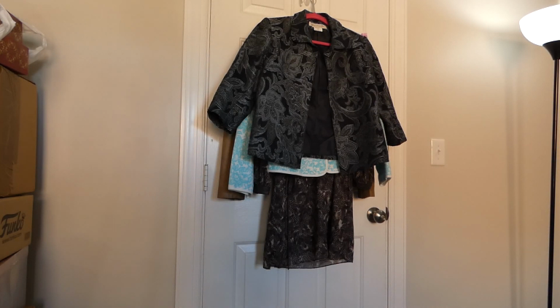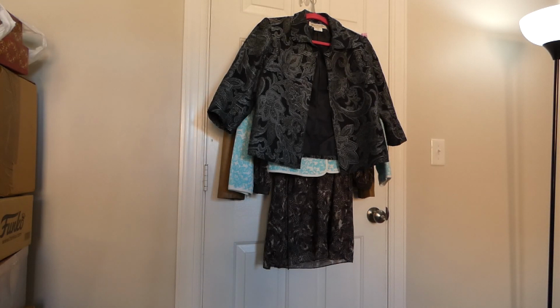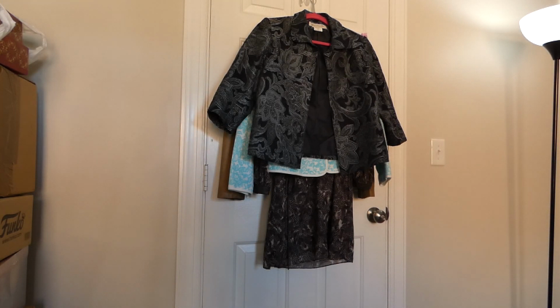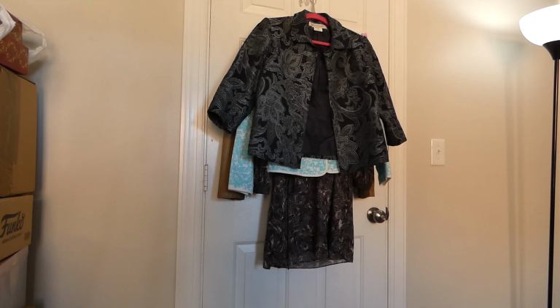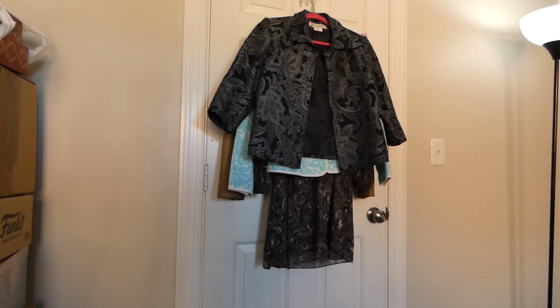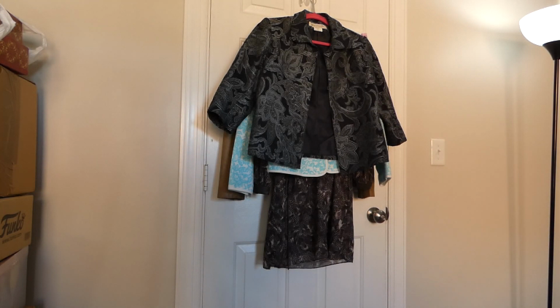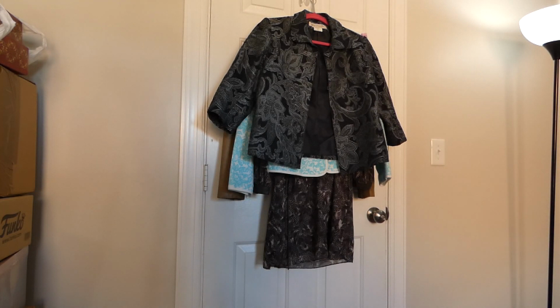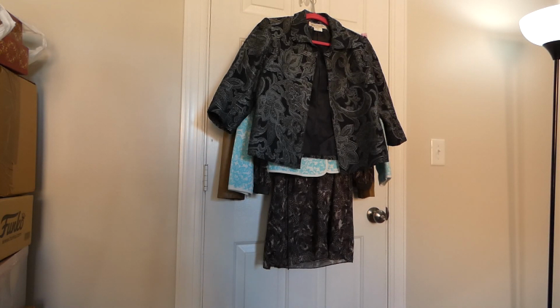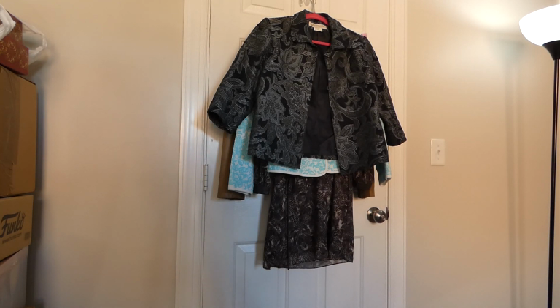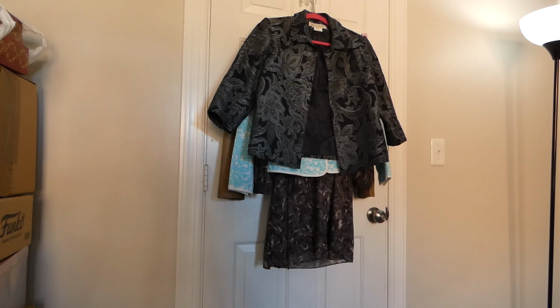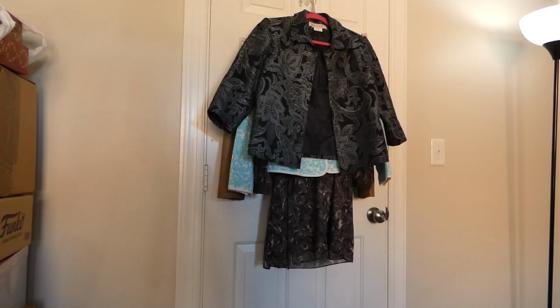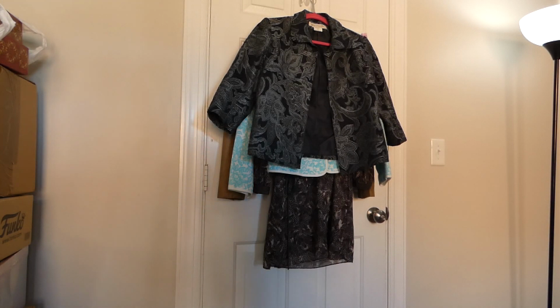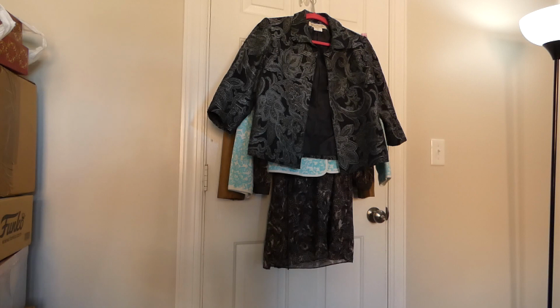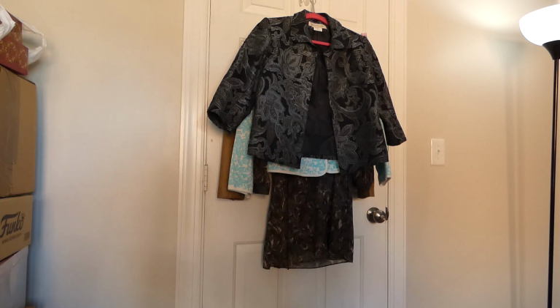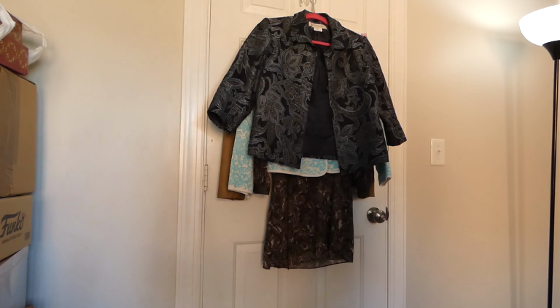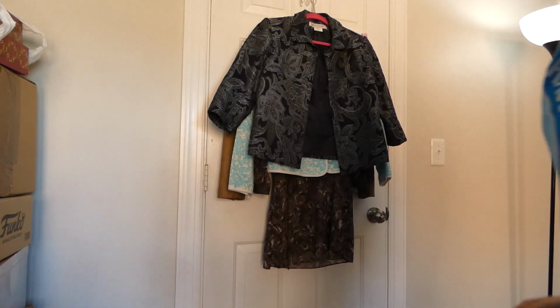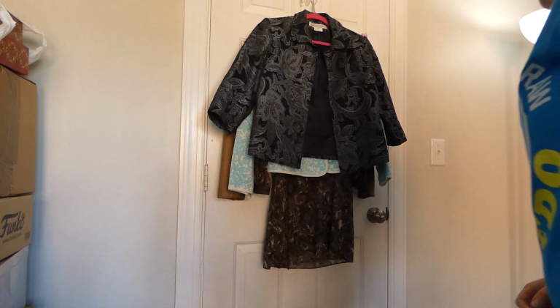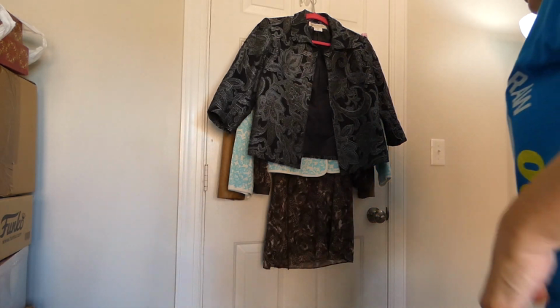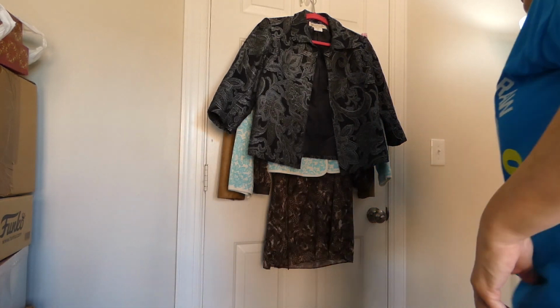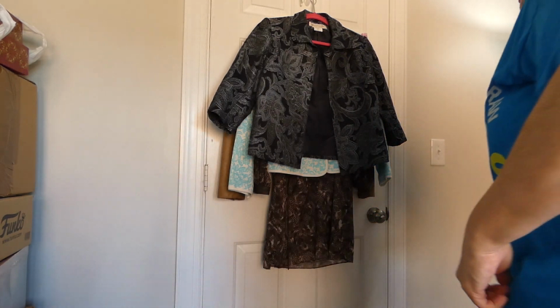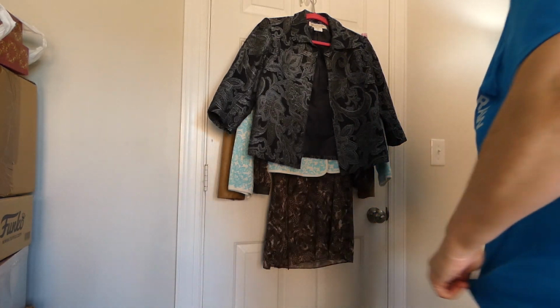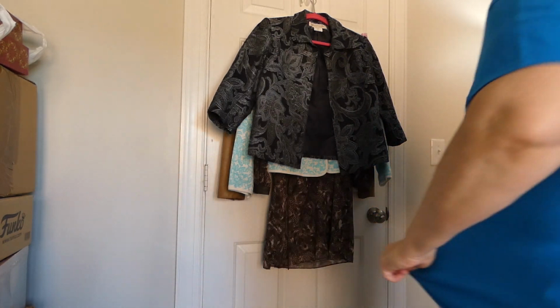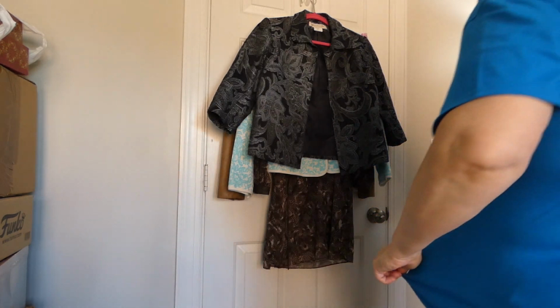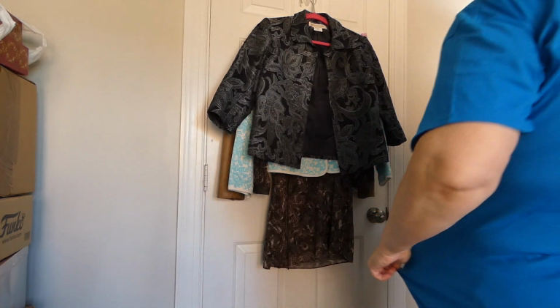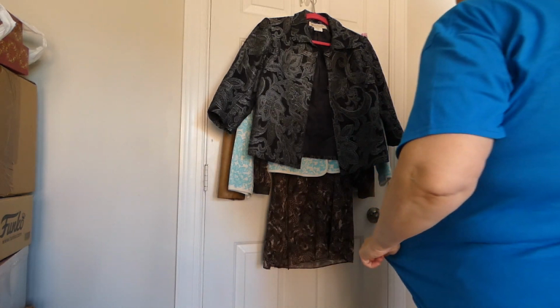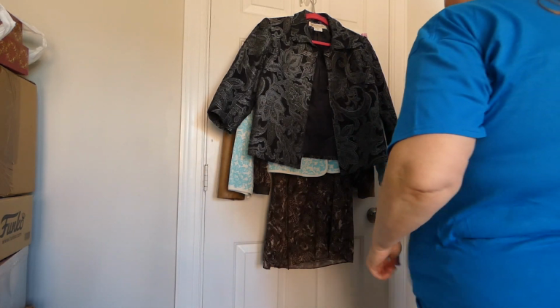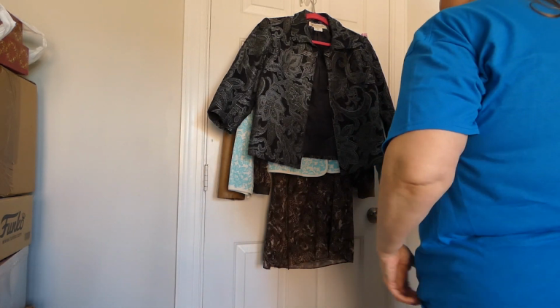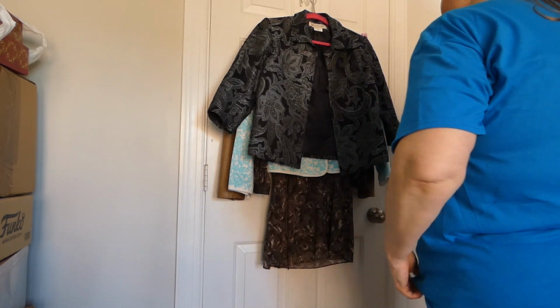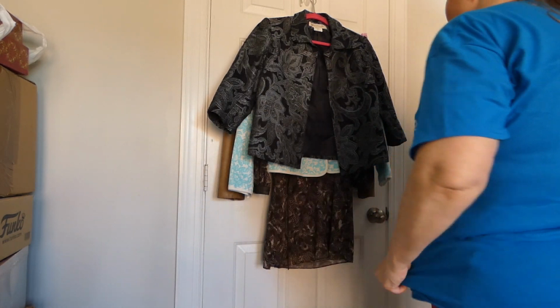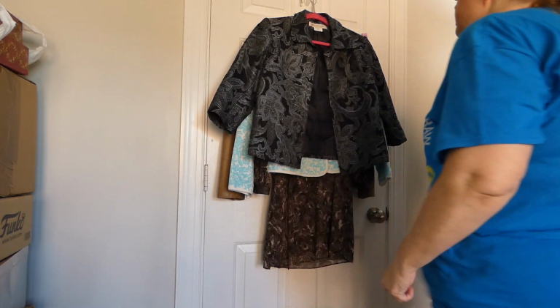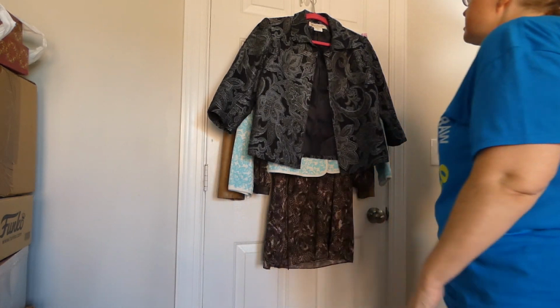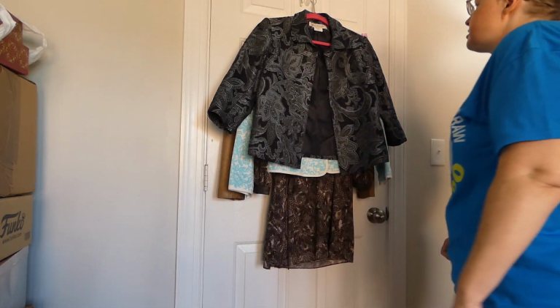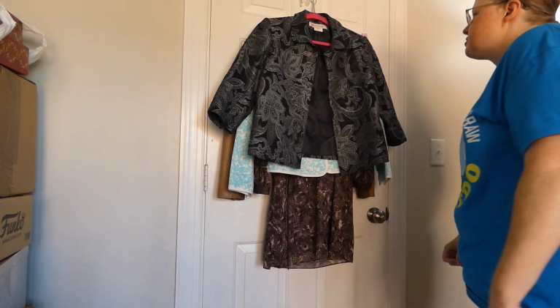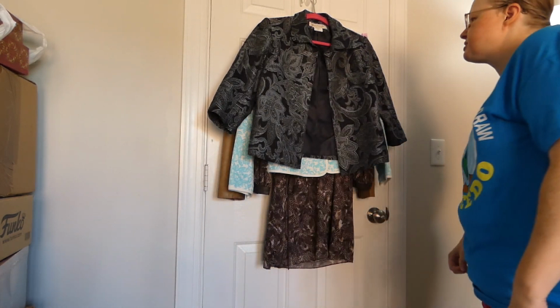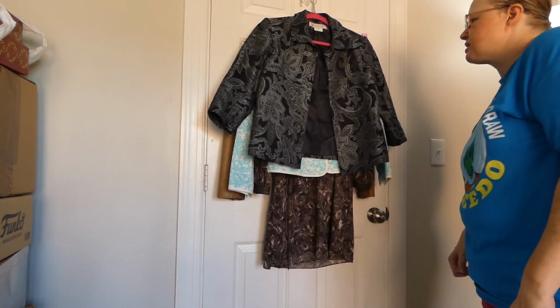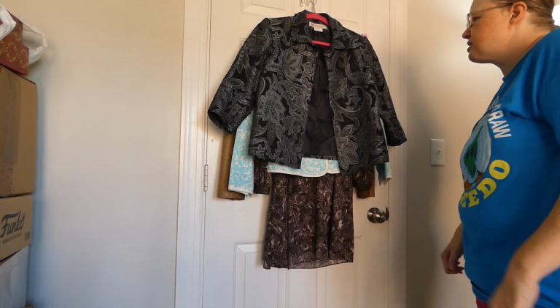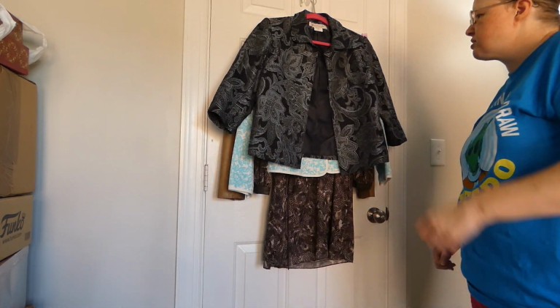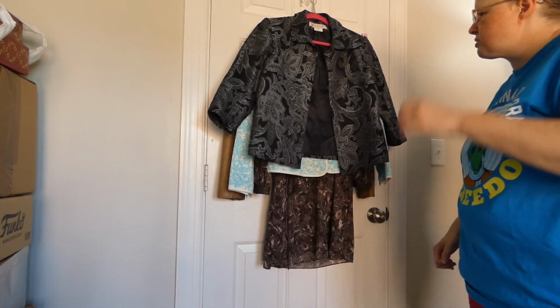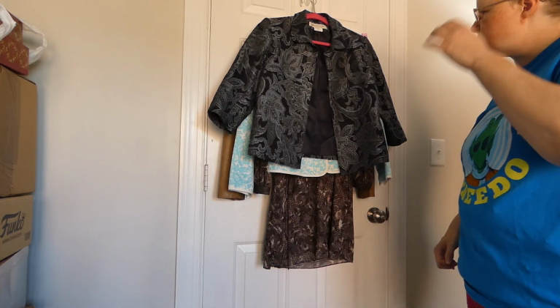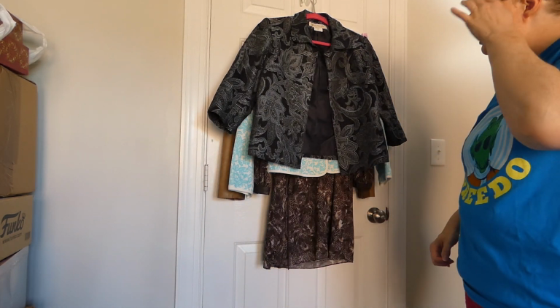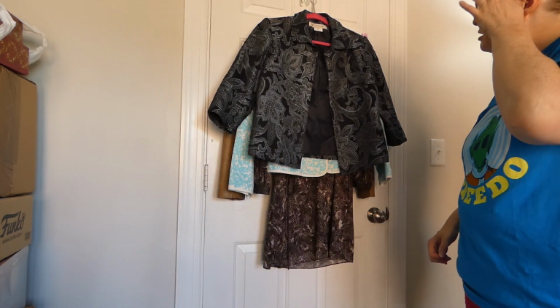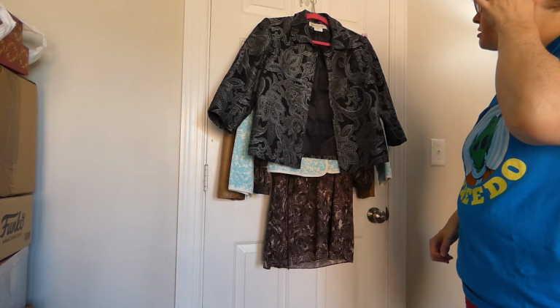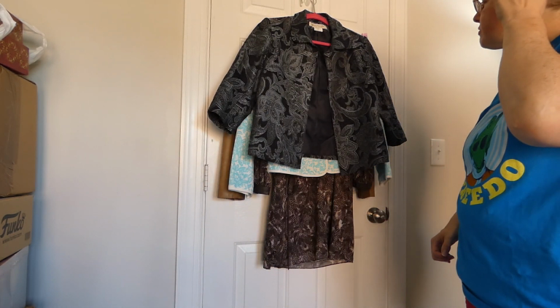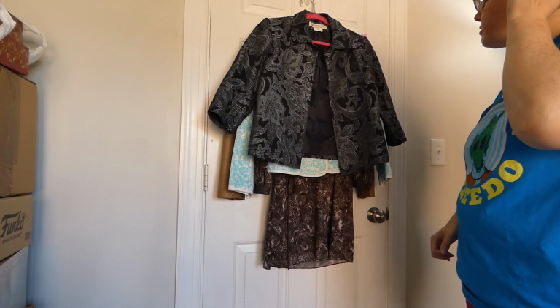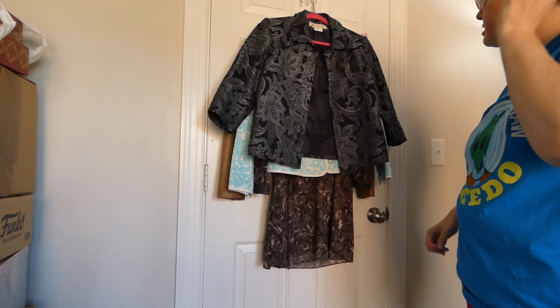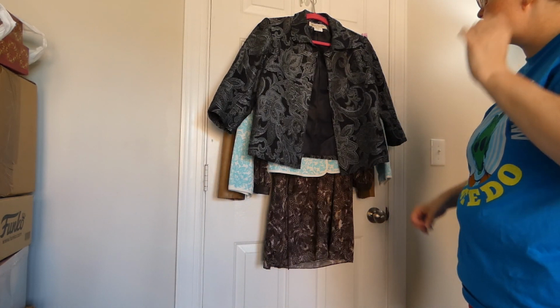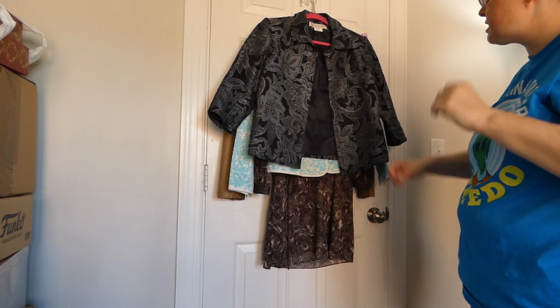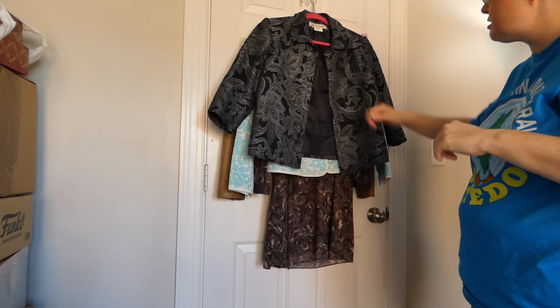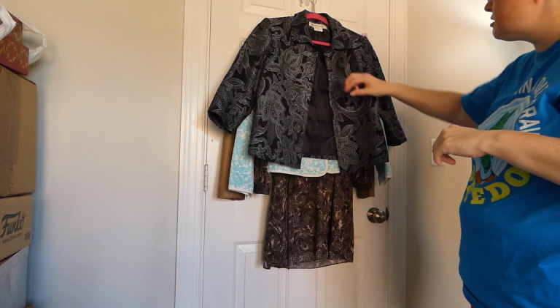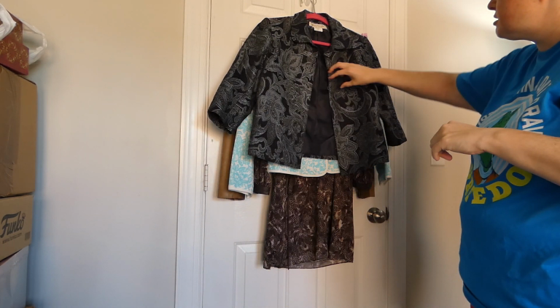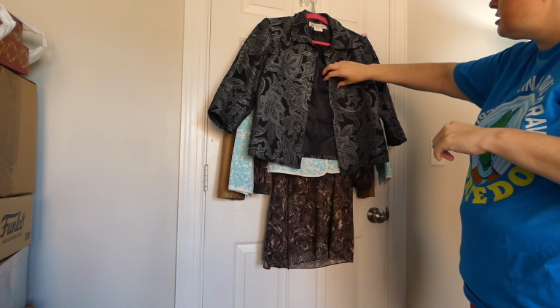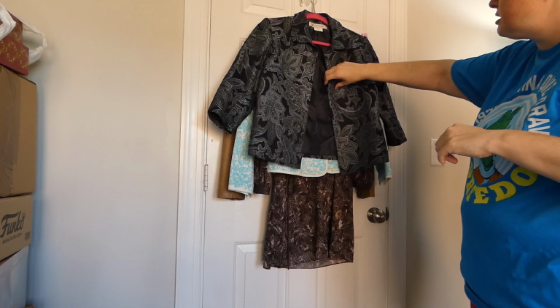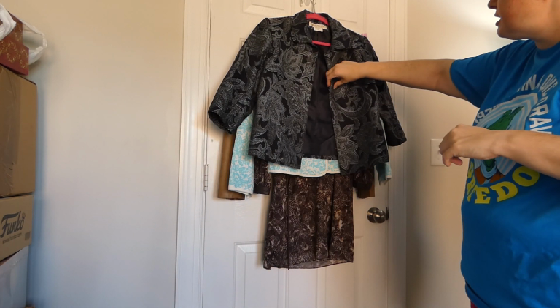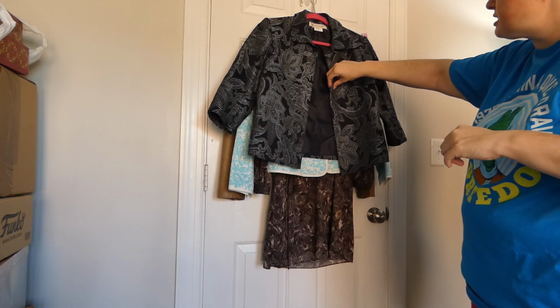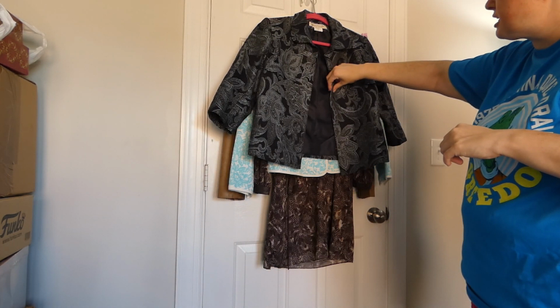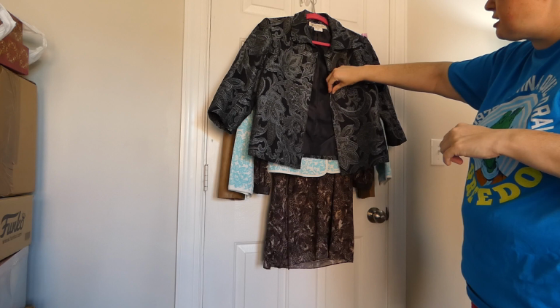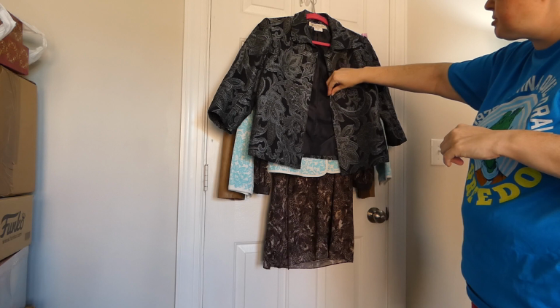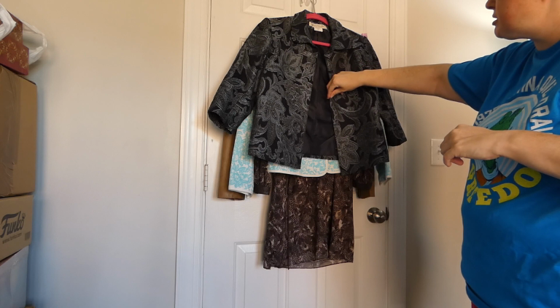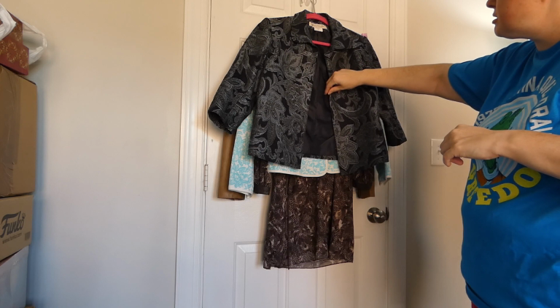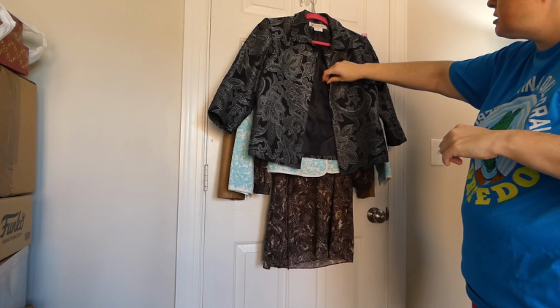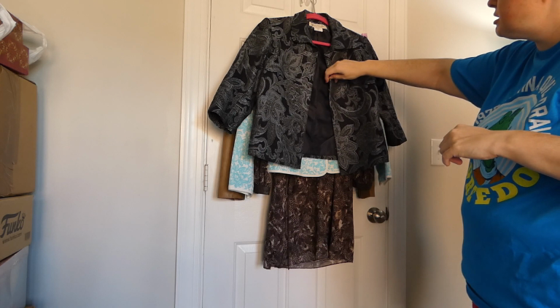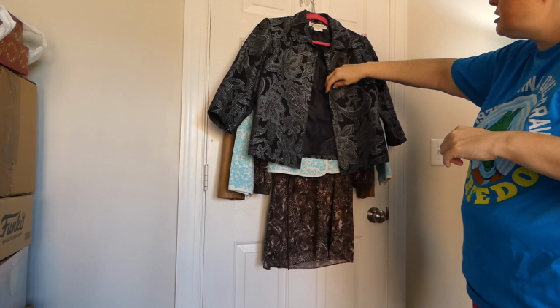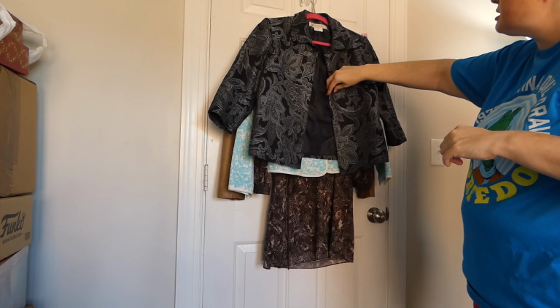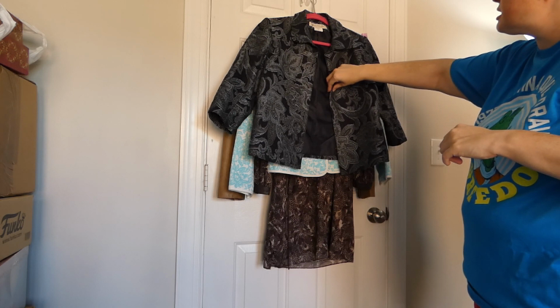Hi guys, the Virginia Scratcher here. Today I've got some clothes I got at Goodwill for resale and to keep.